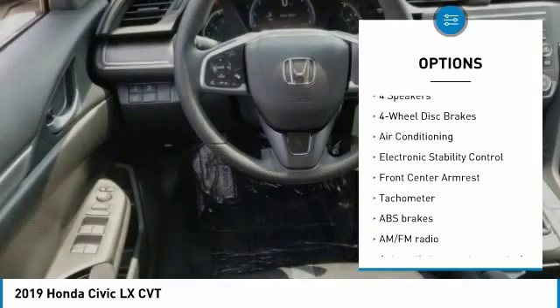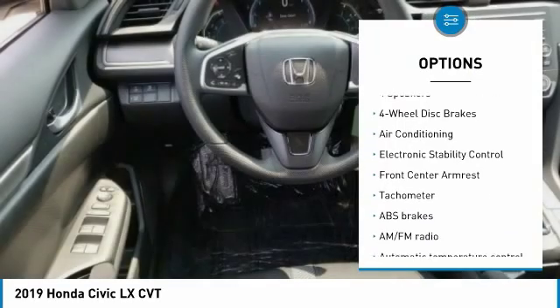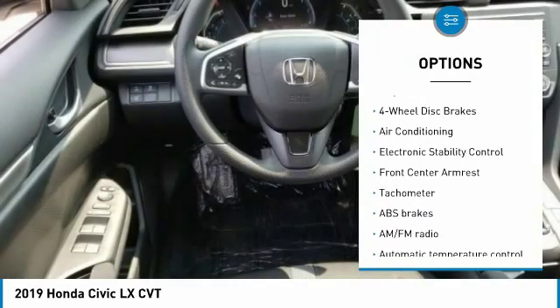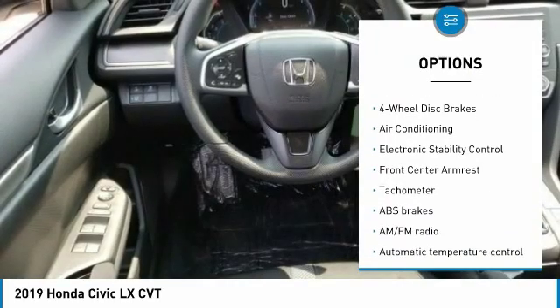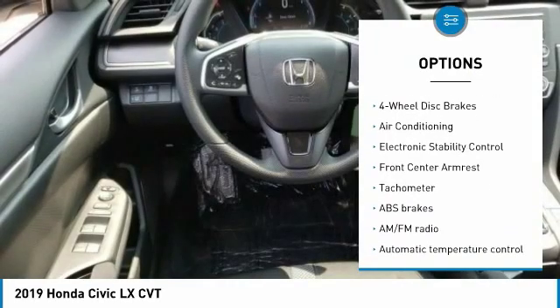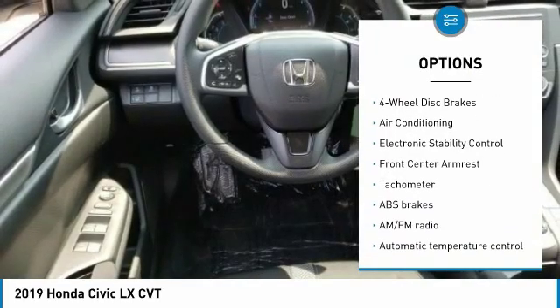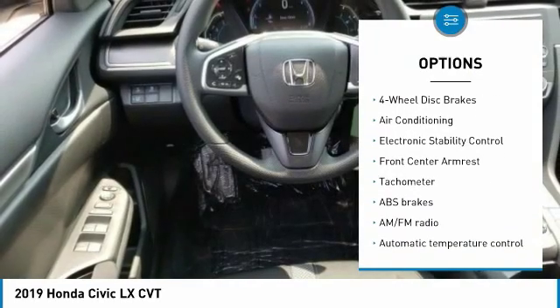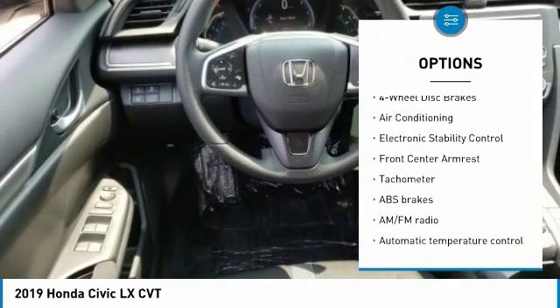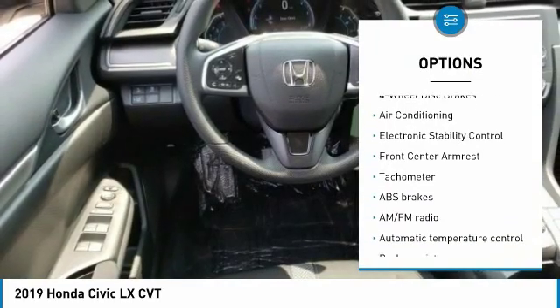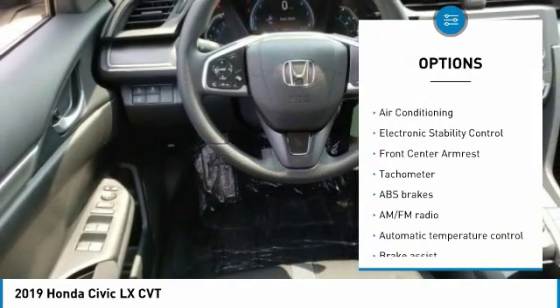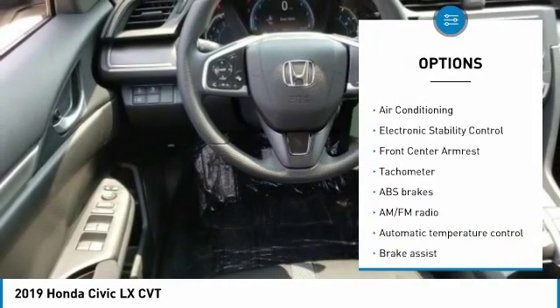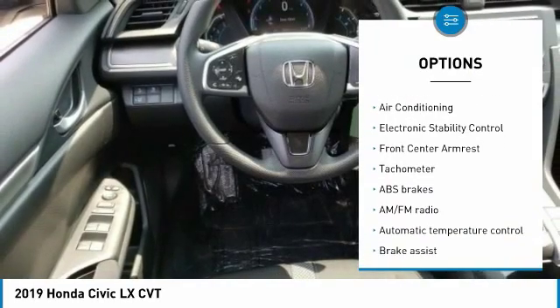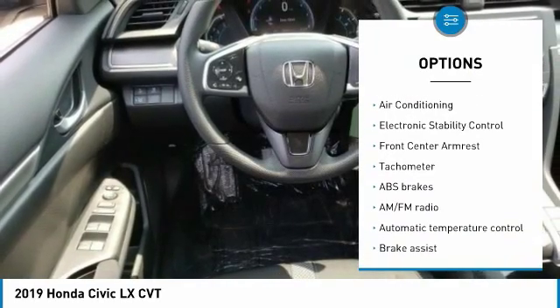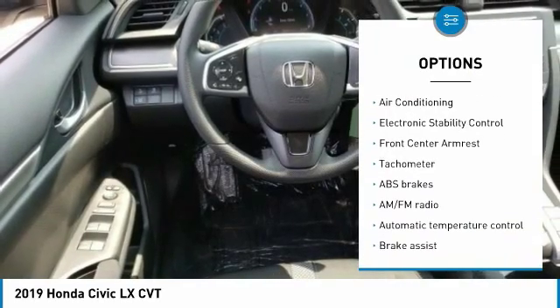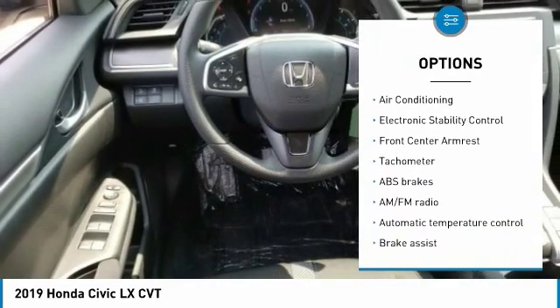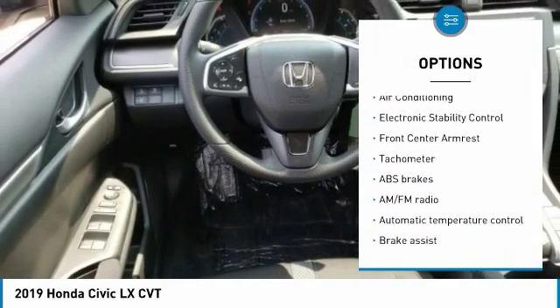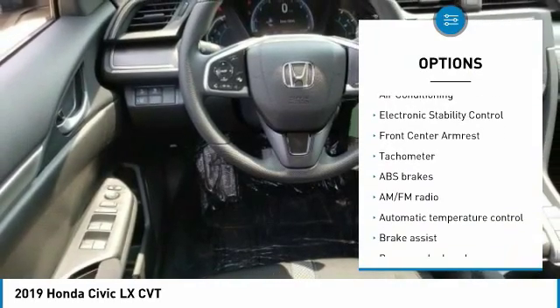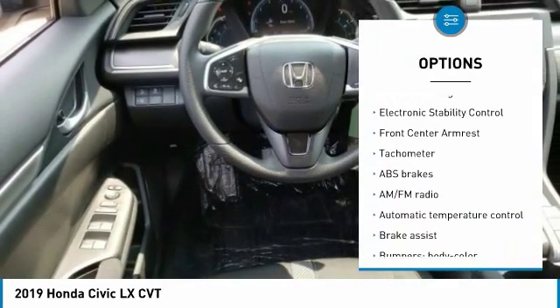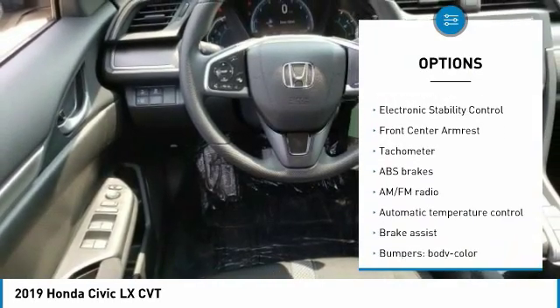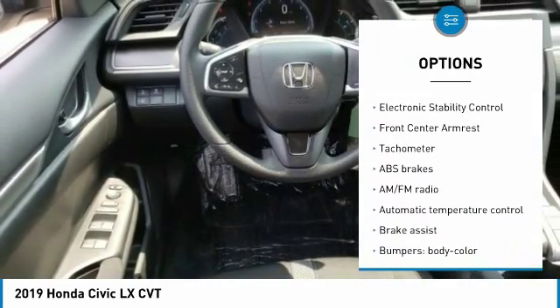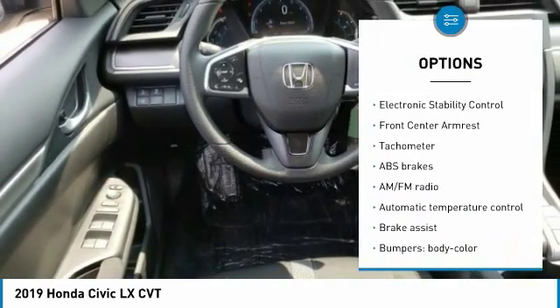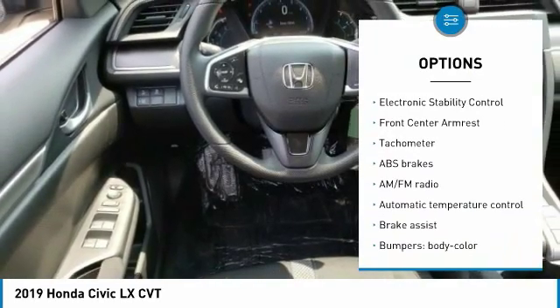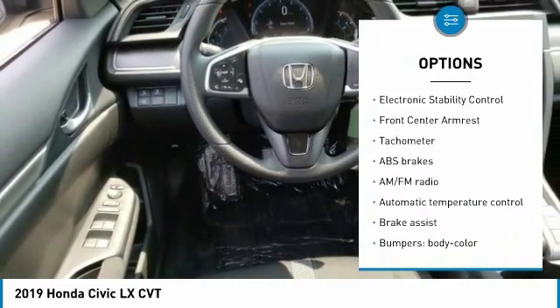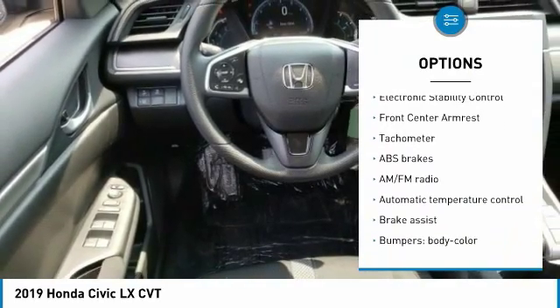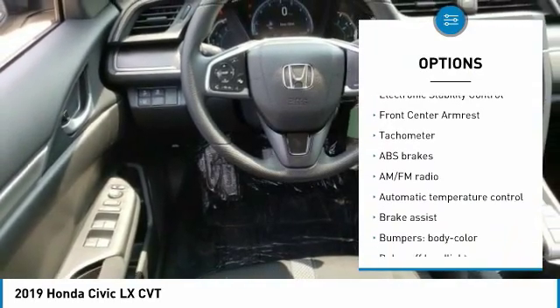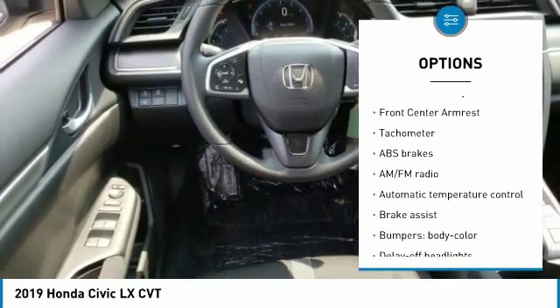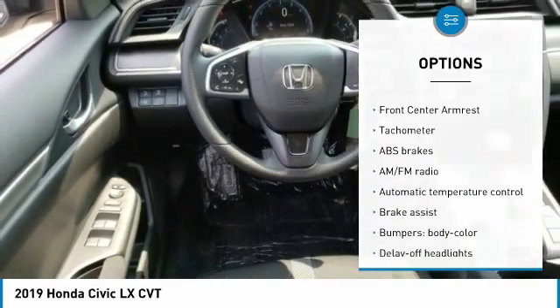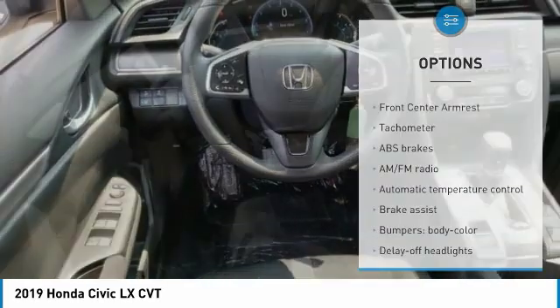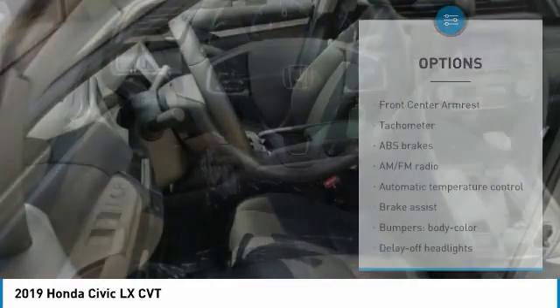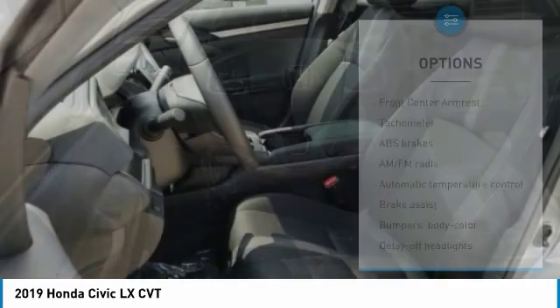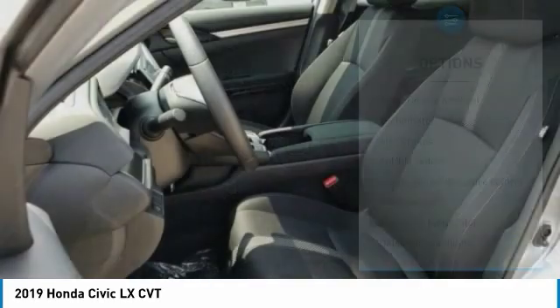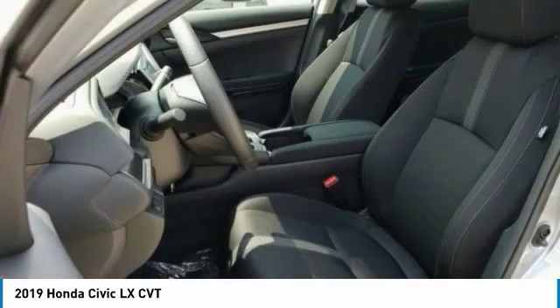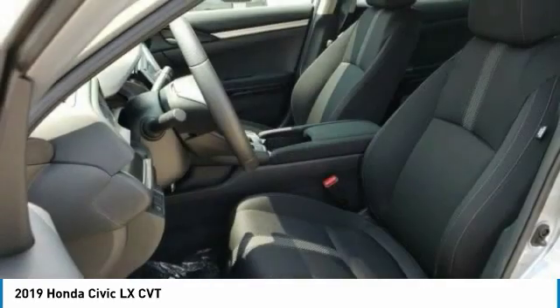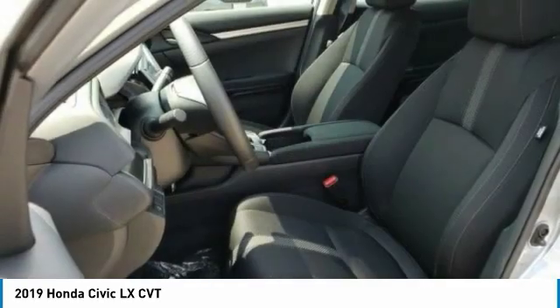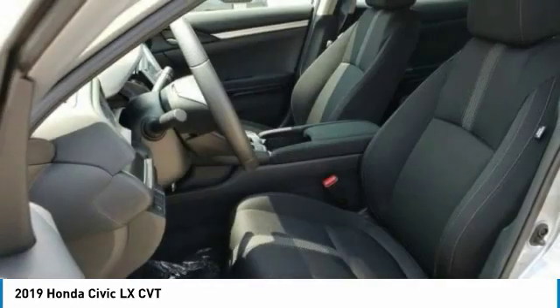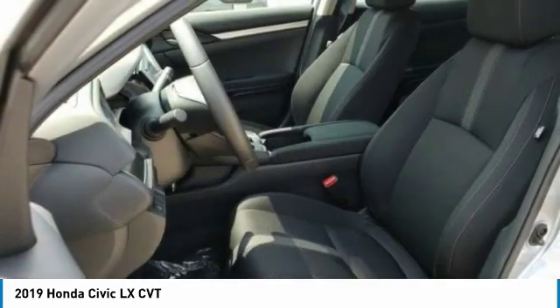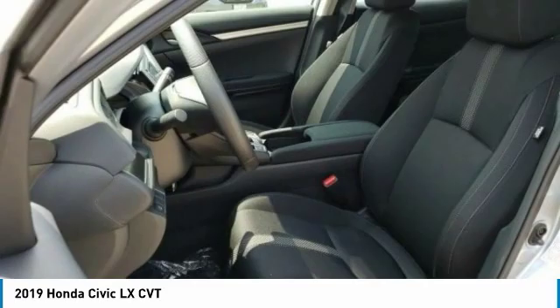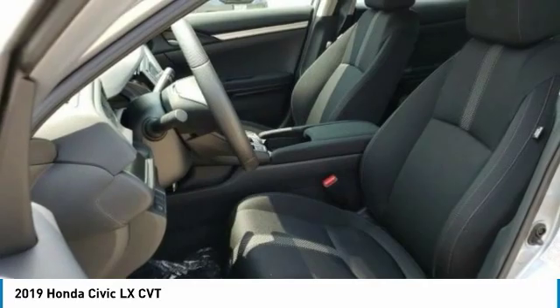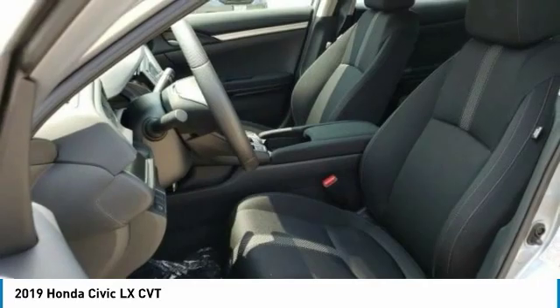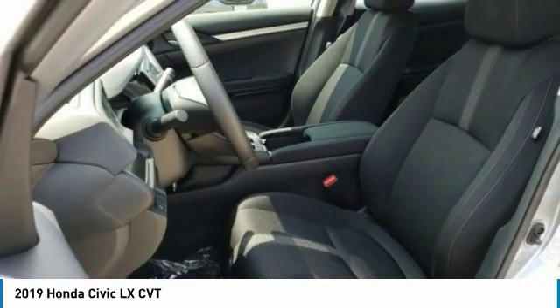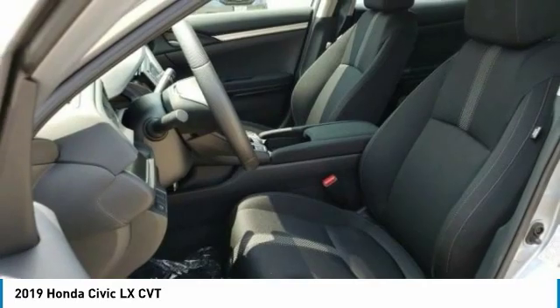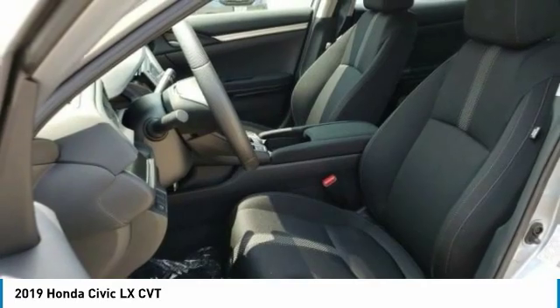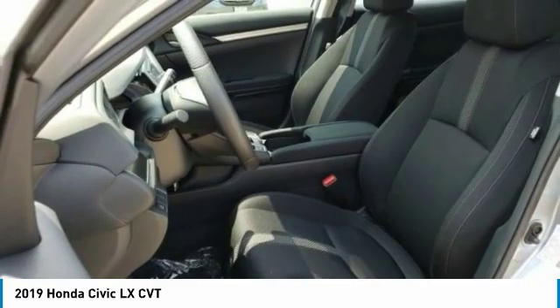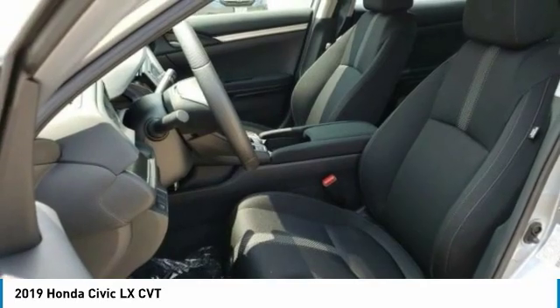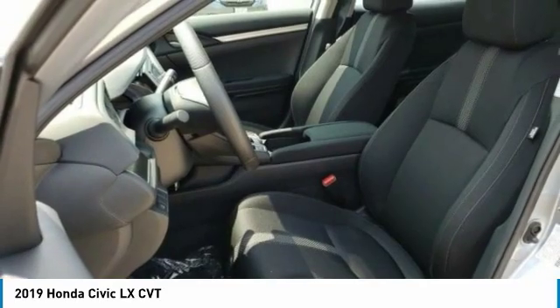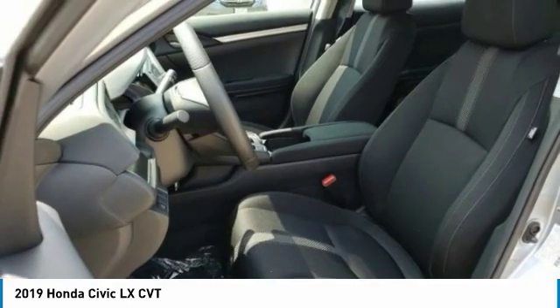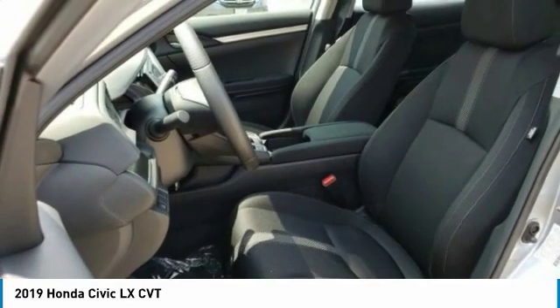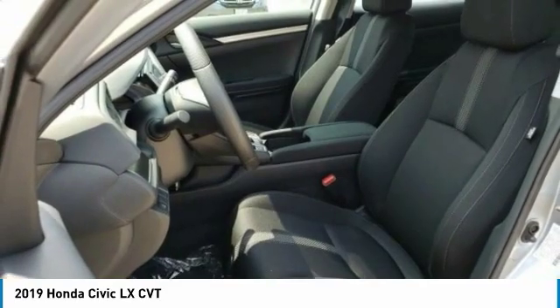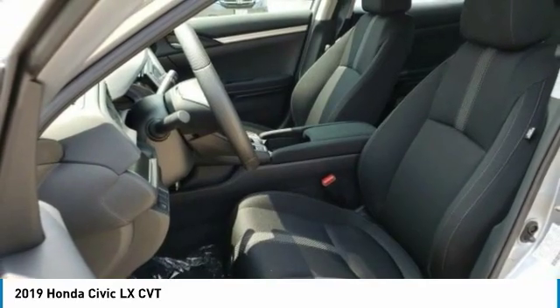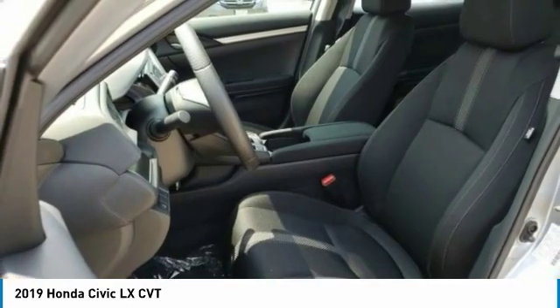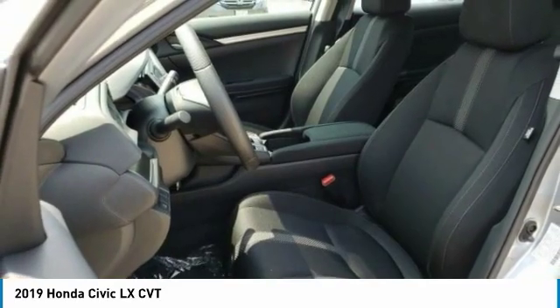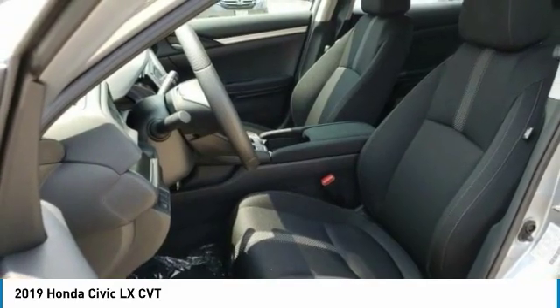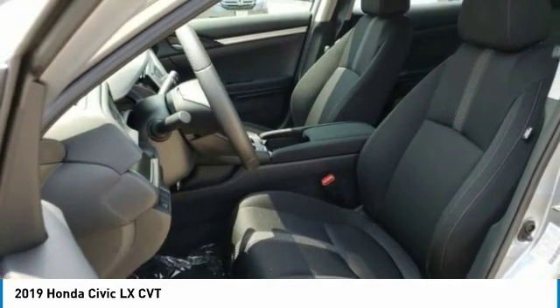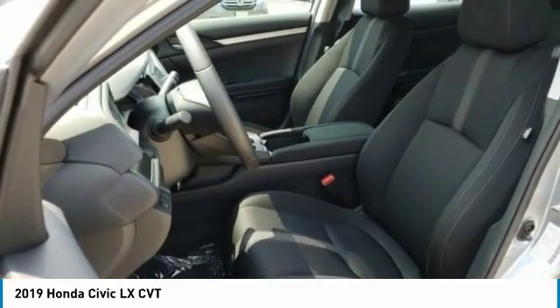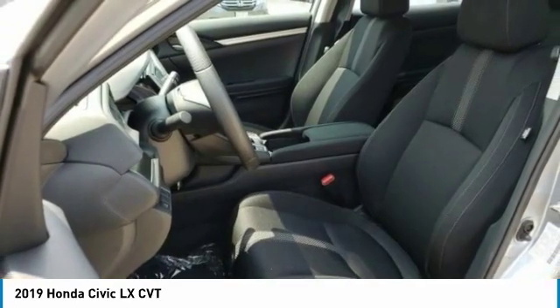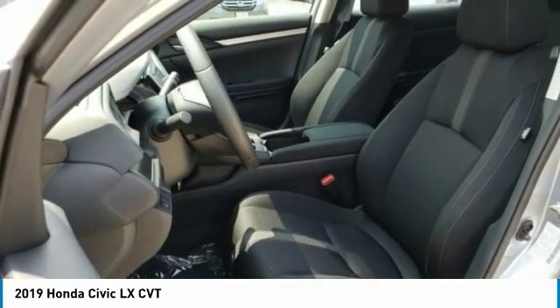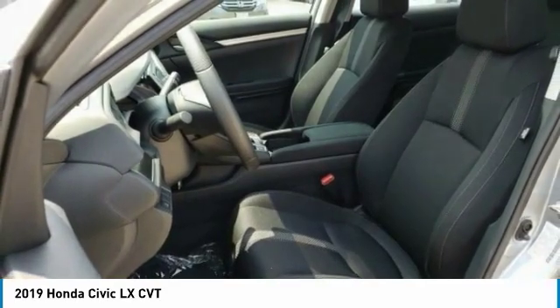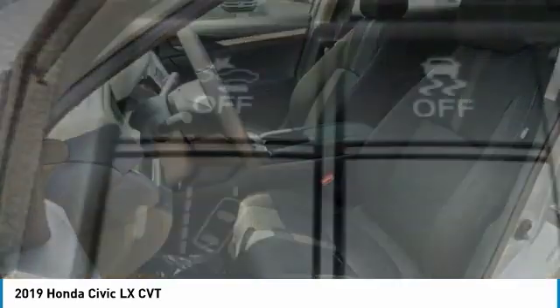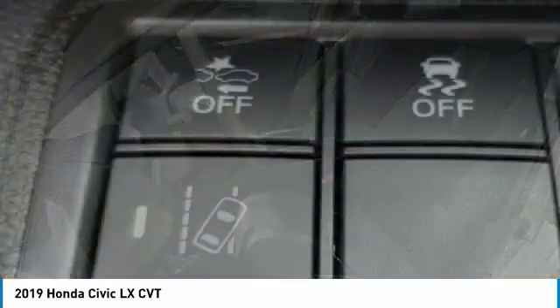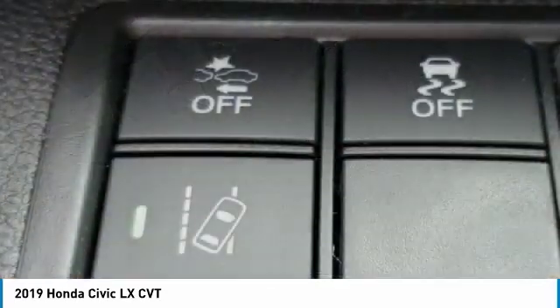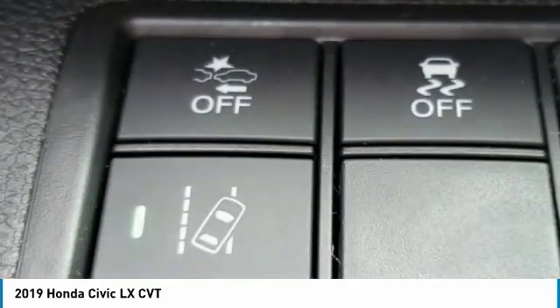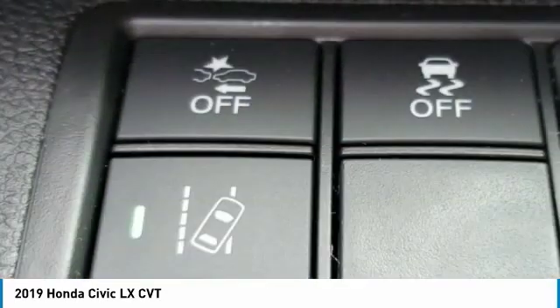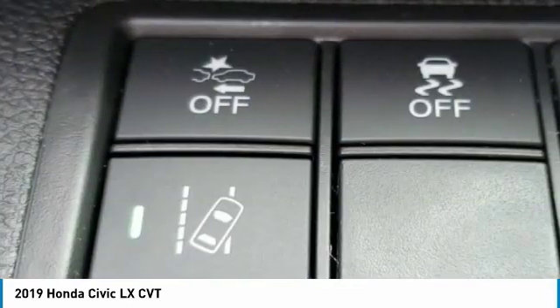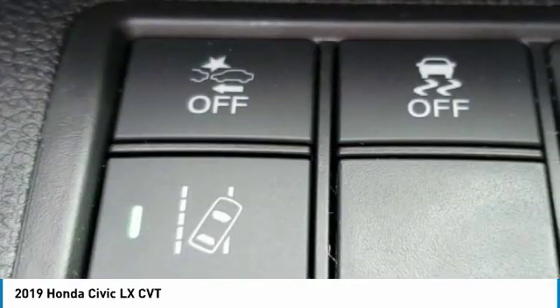Additional options include power windows, trip computer, electronic stability control, rear window defroster, and security system.